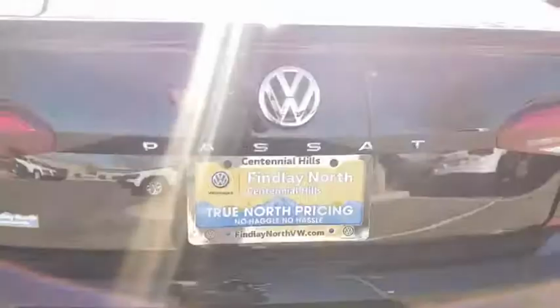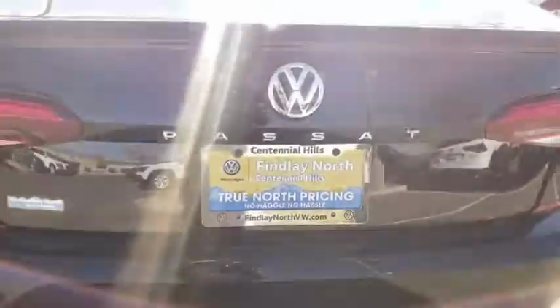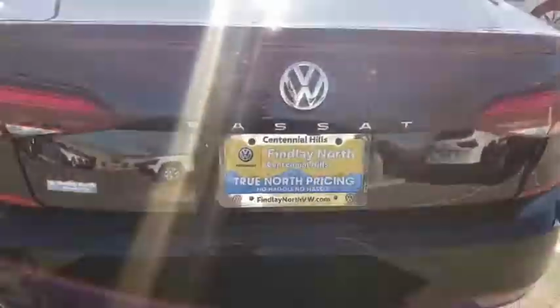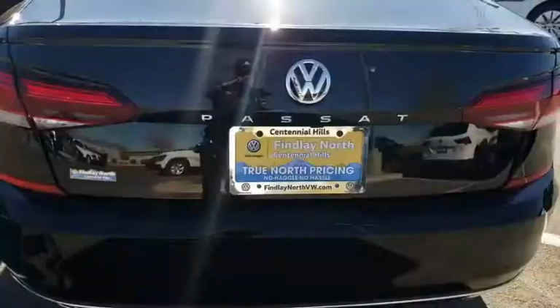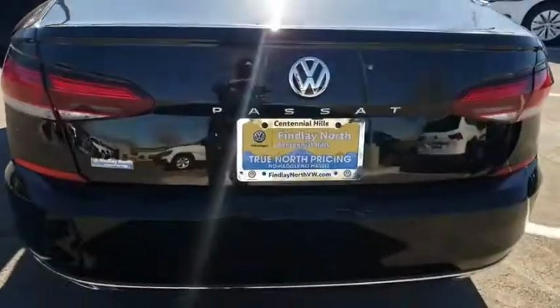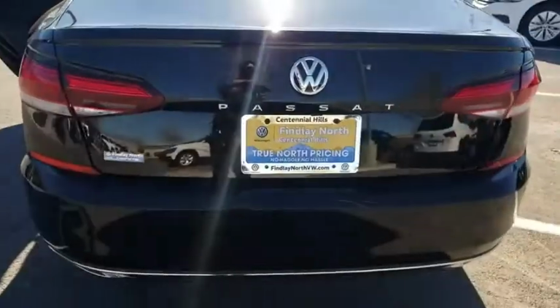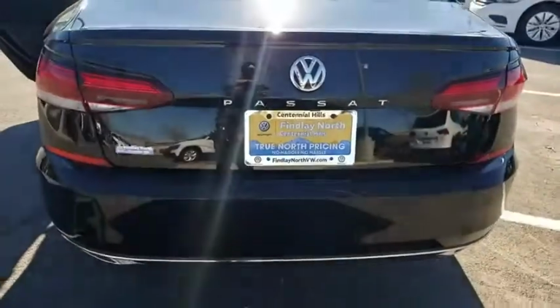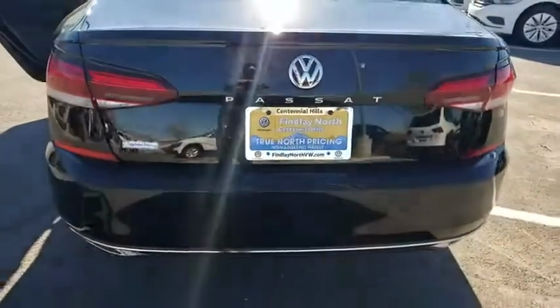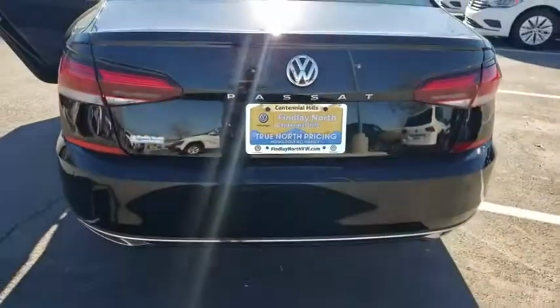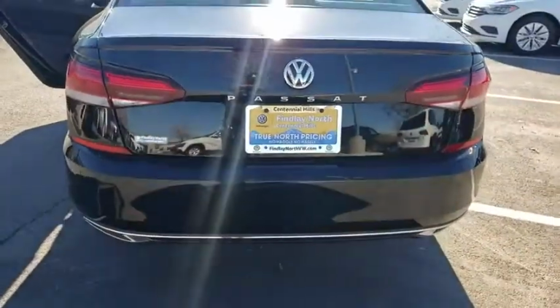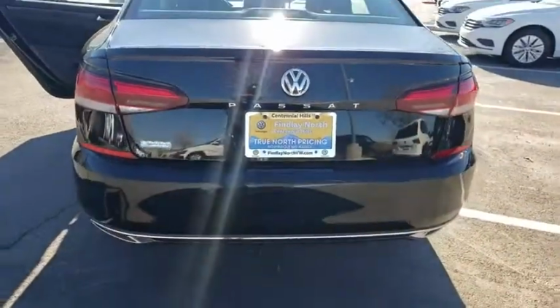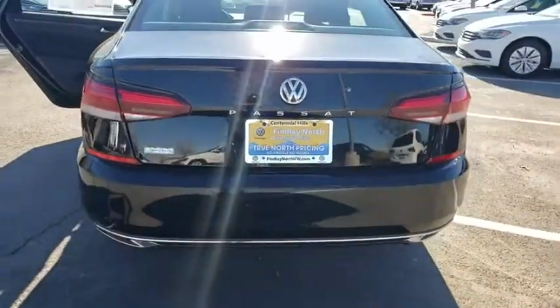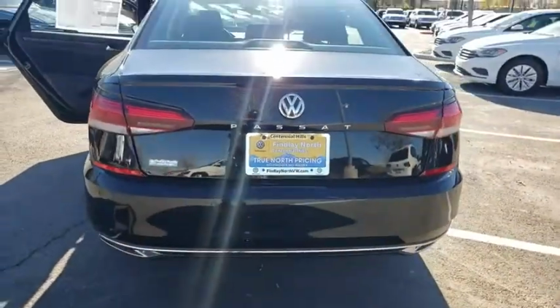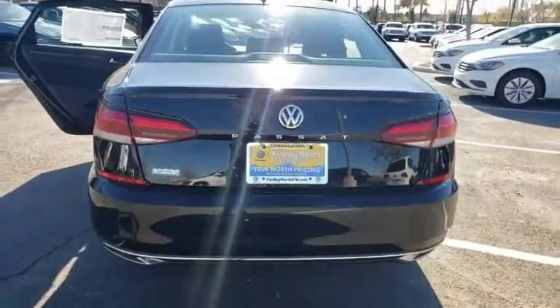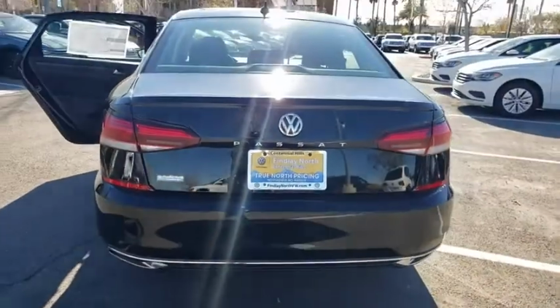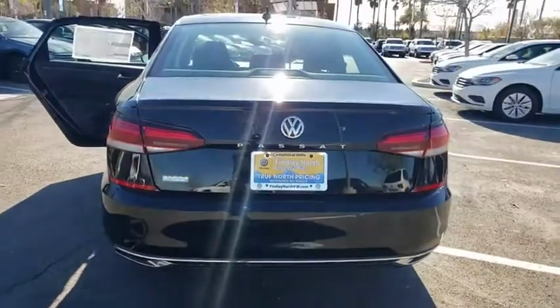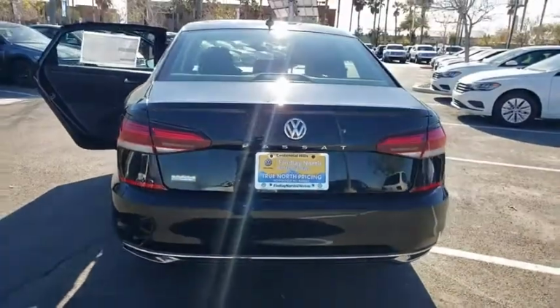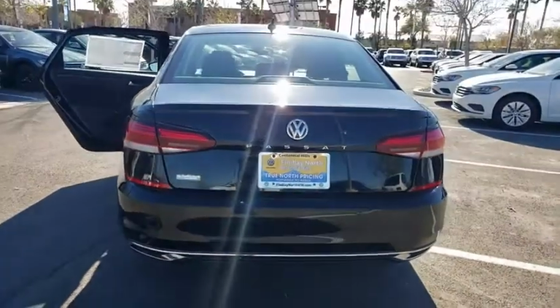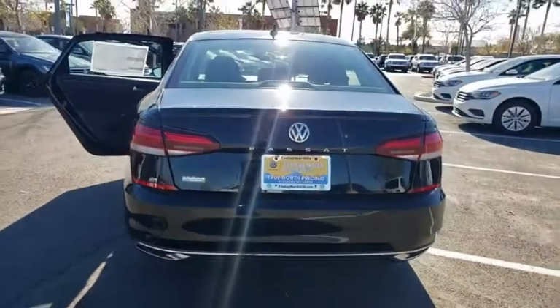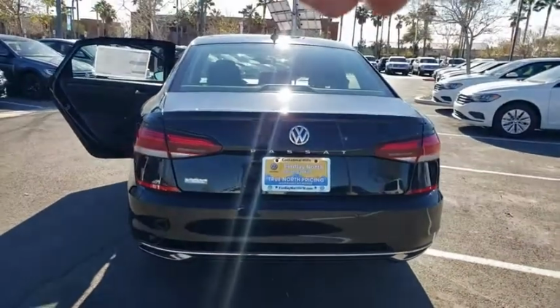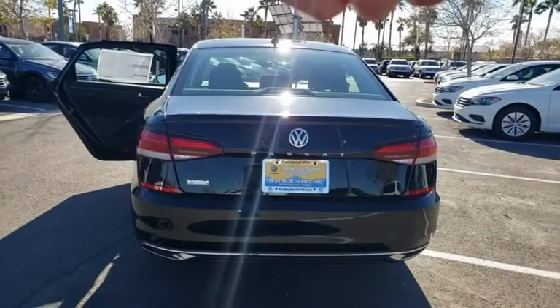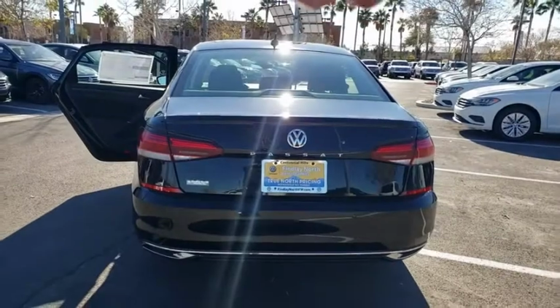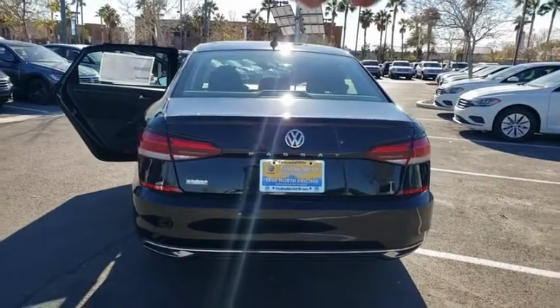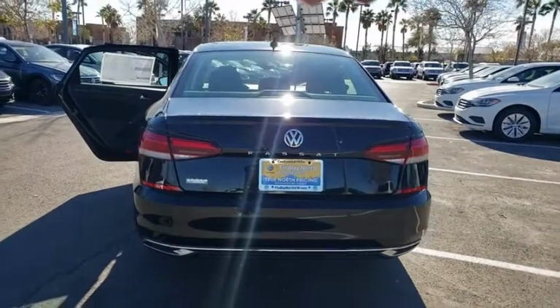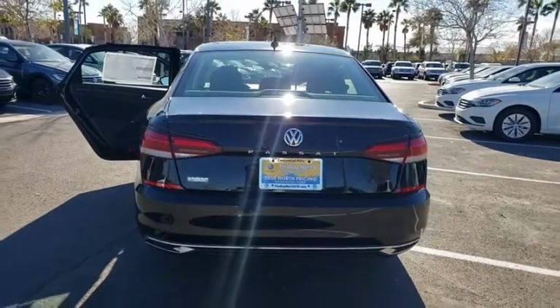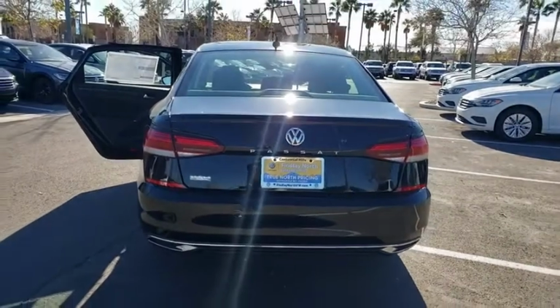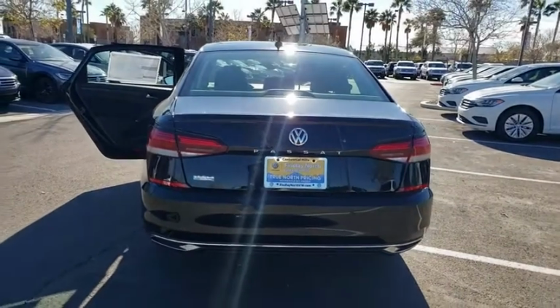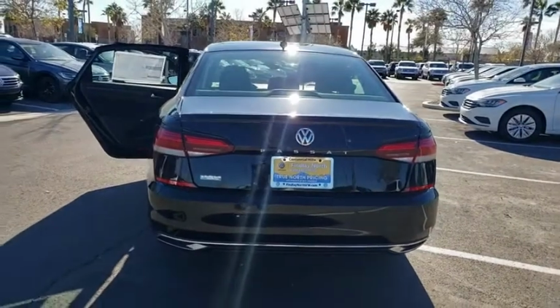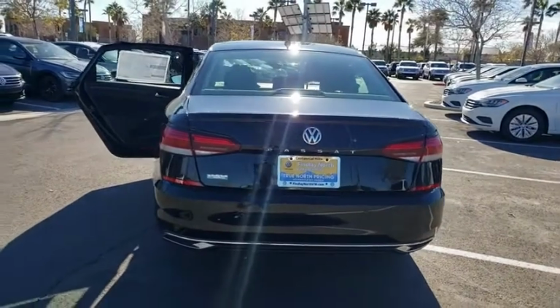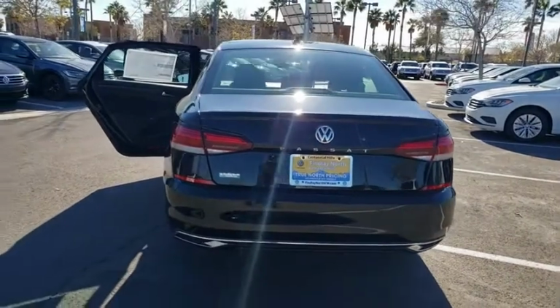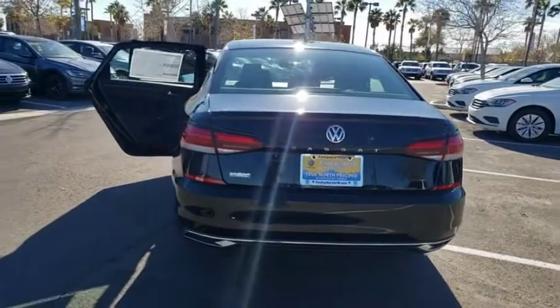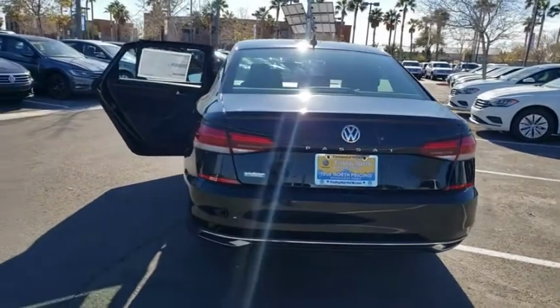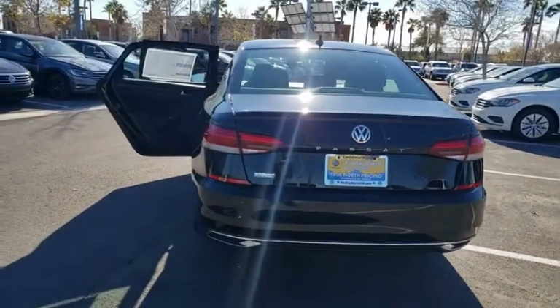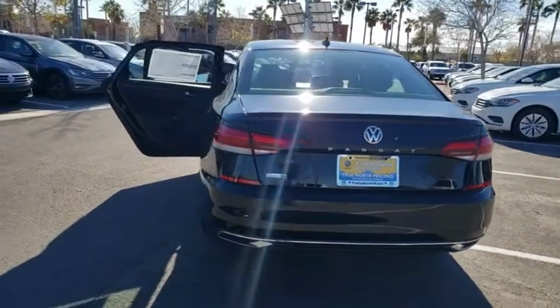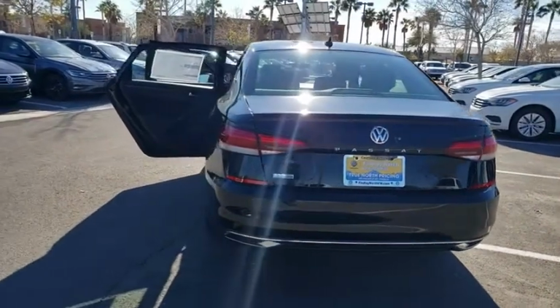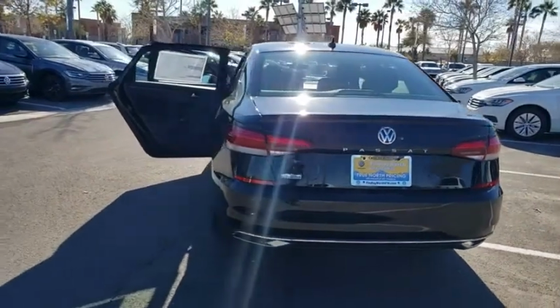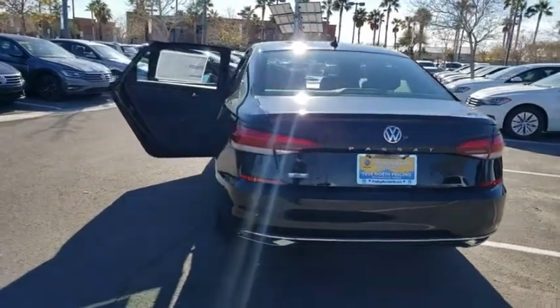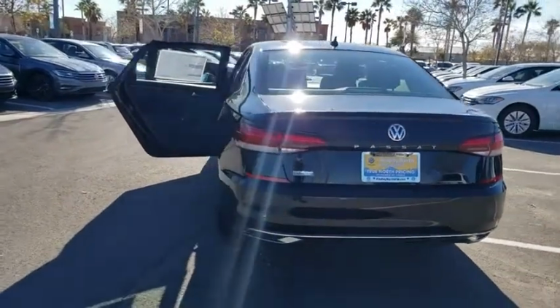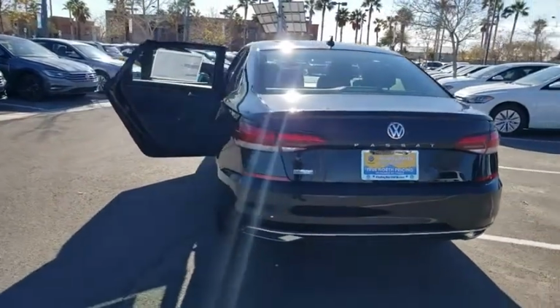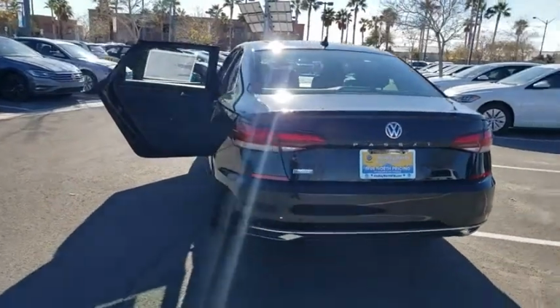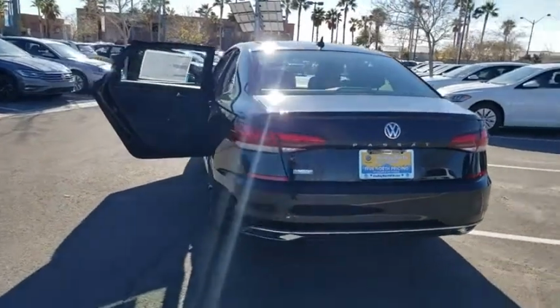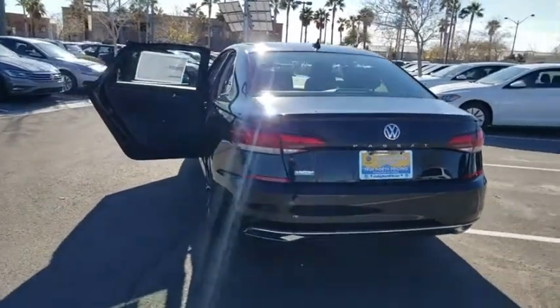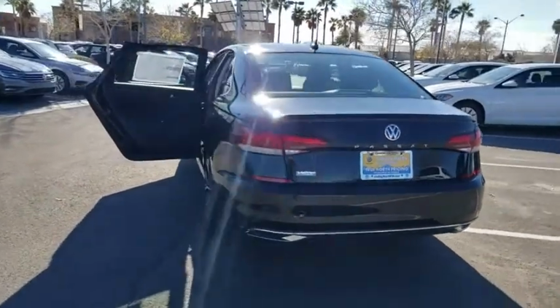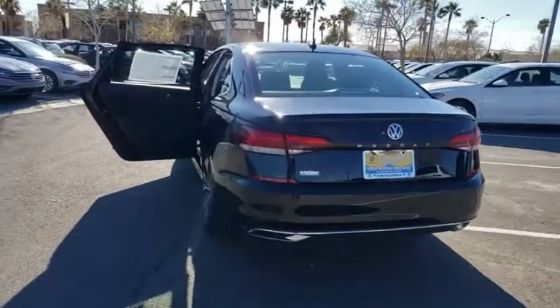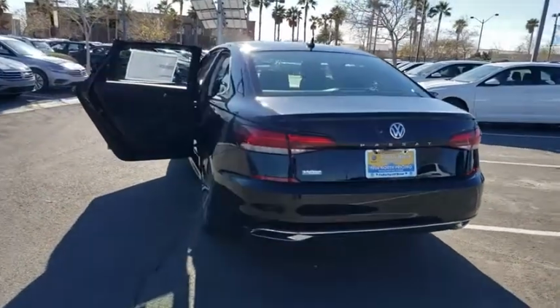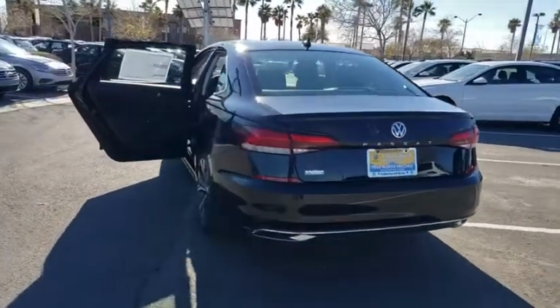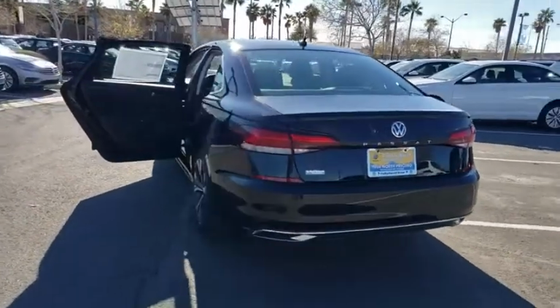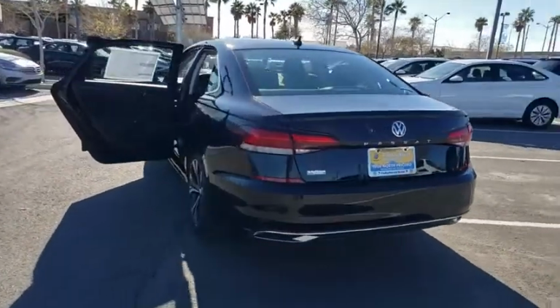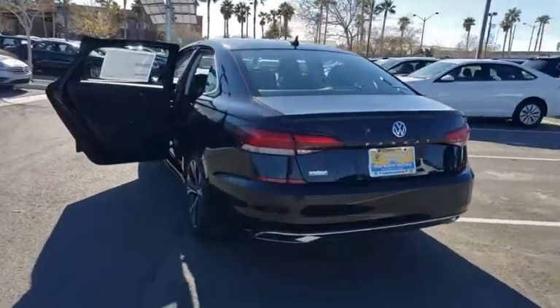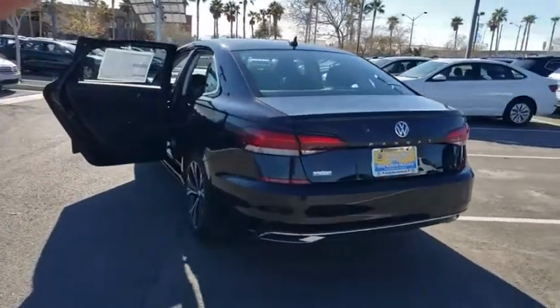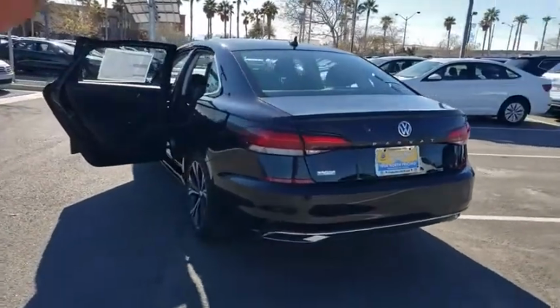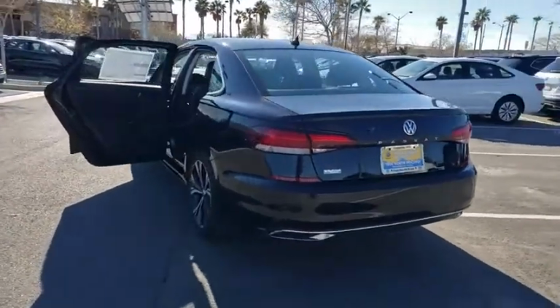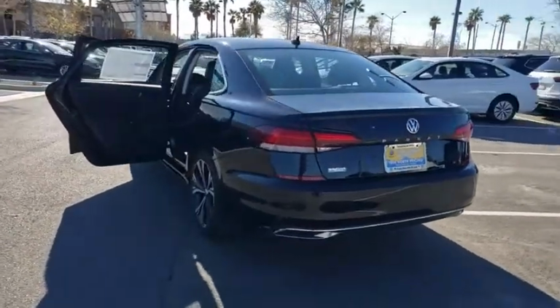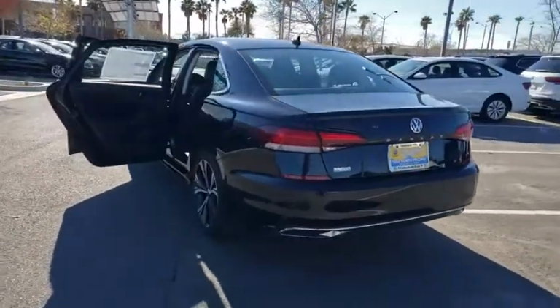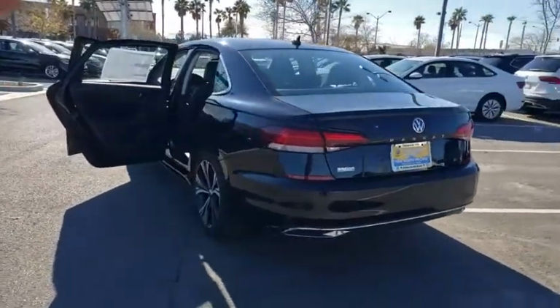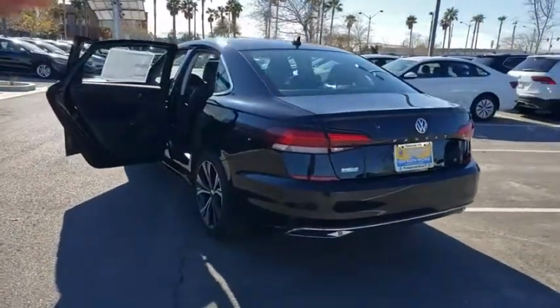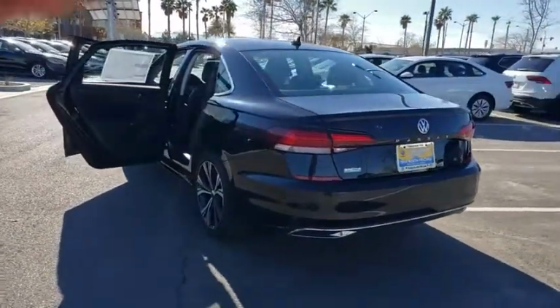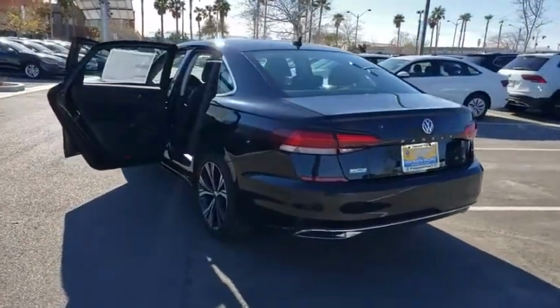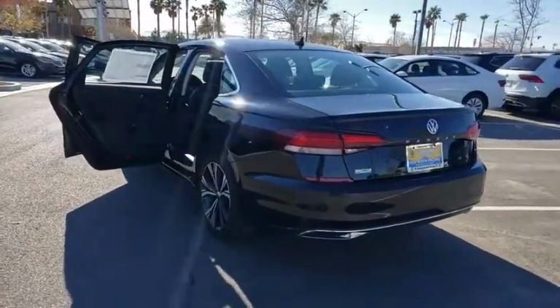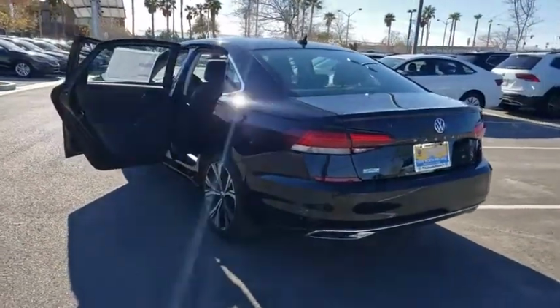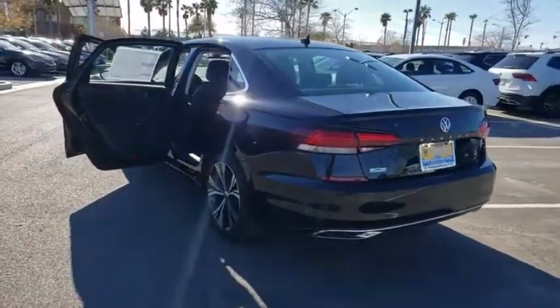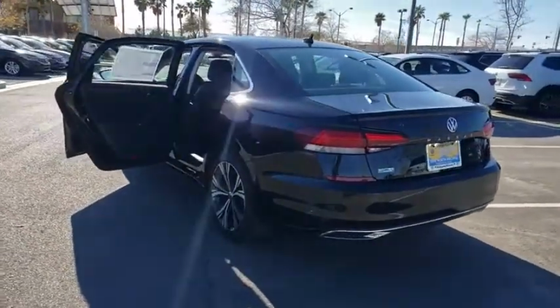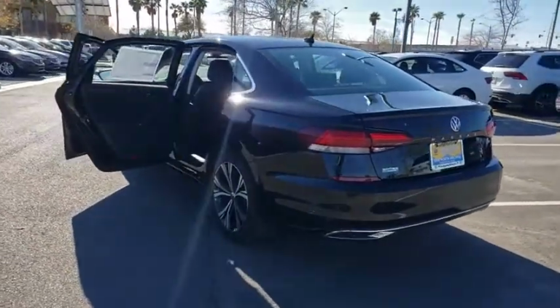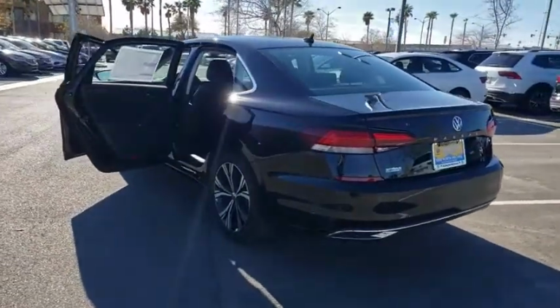Brake assist, remote keyless entry, tachometer, power moonroof, overhead console, panic alarm, front bucket seats.